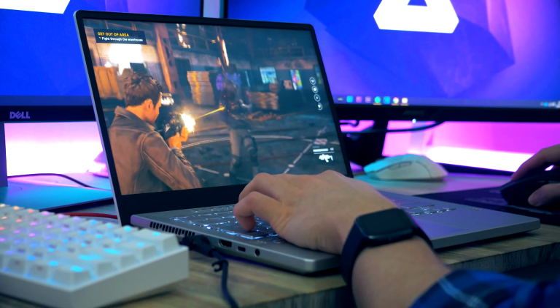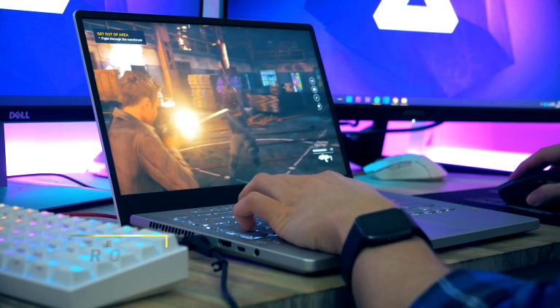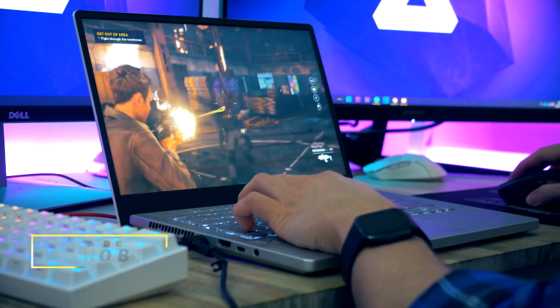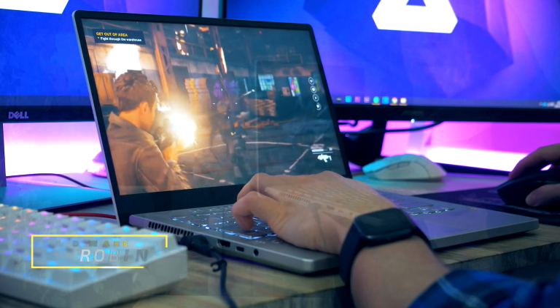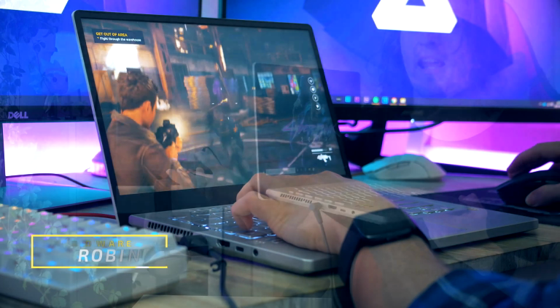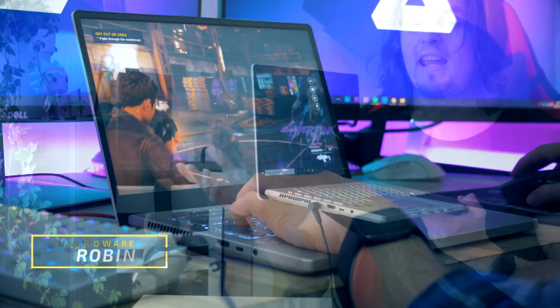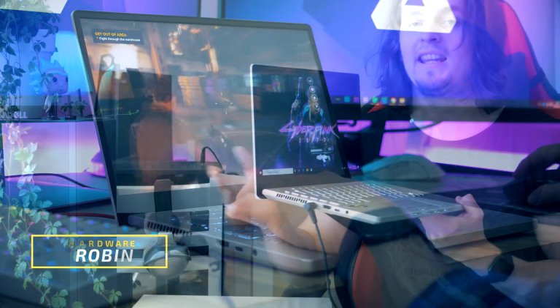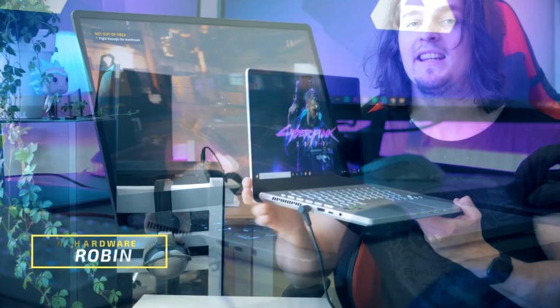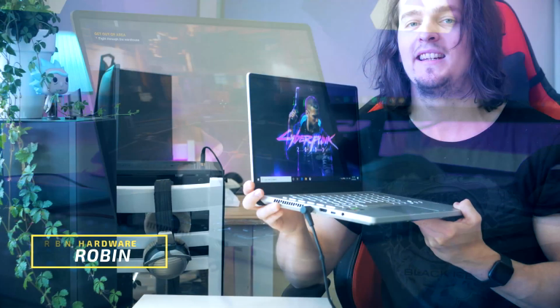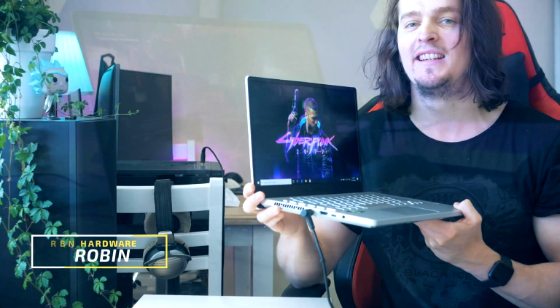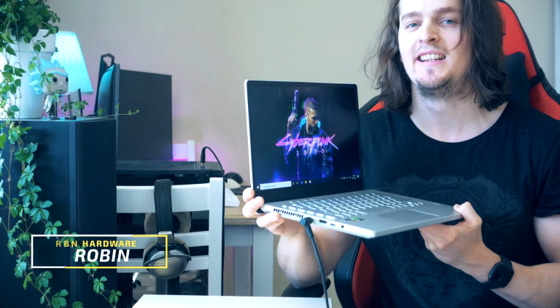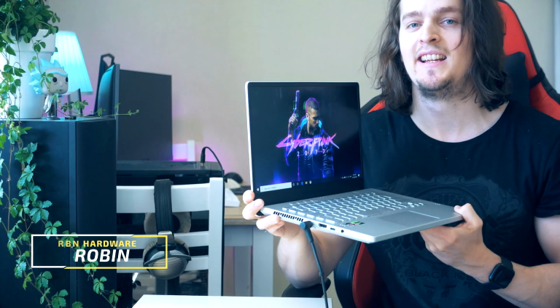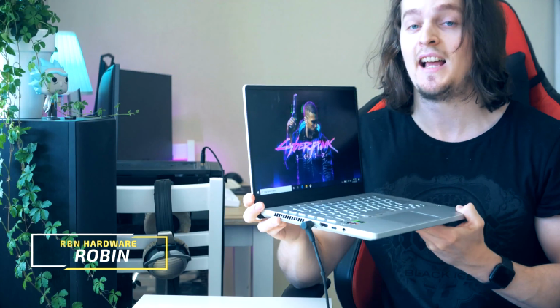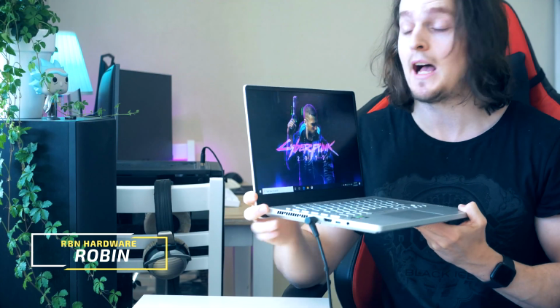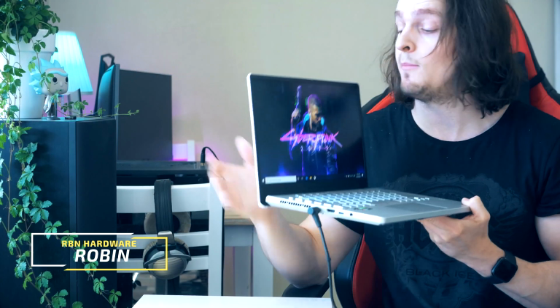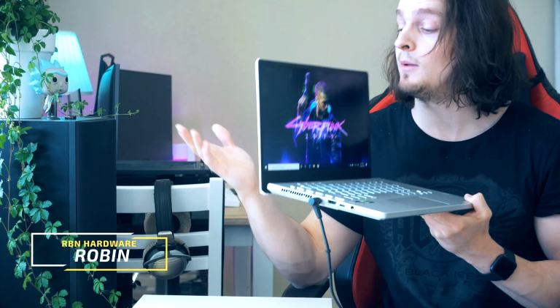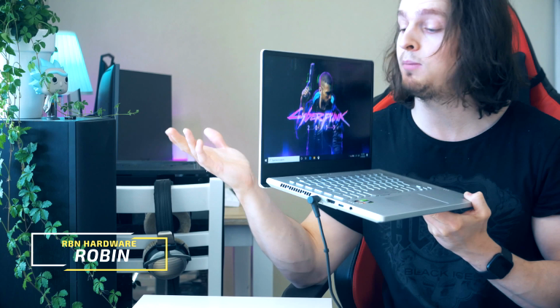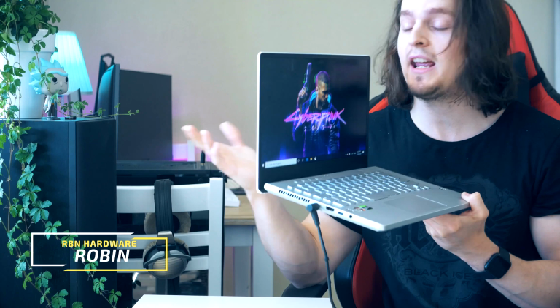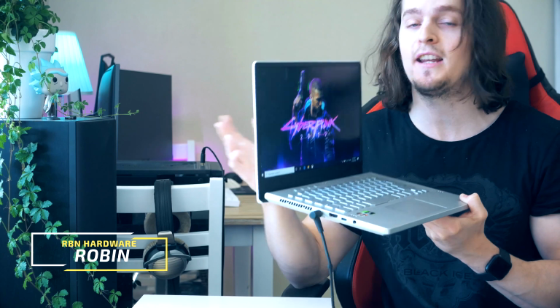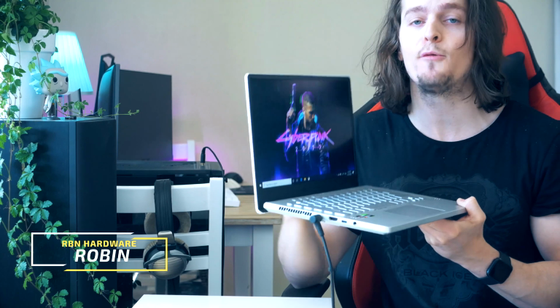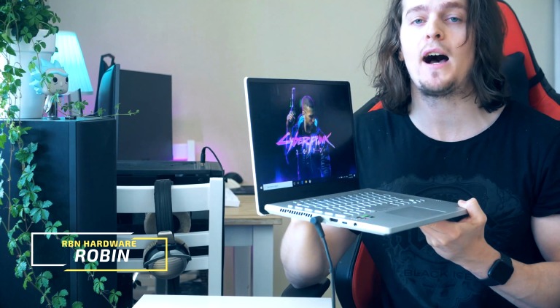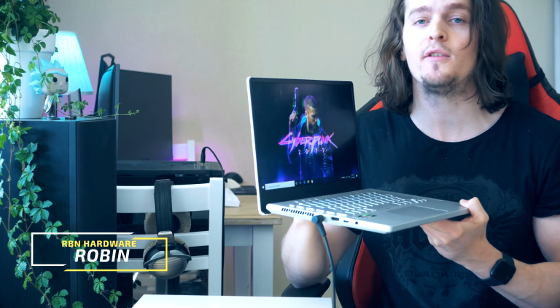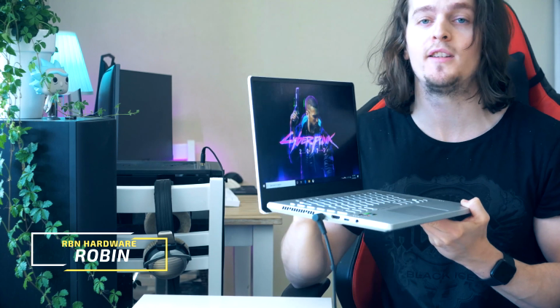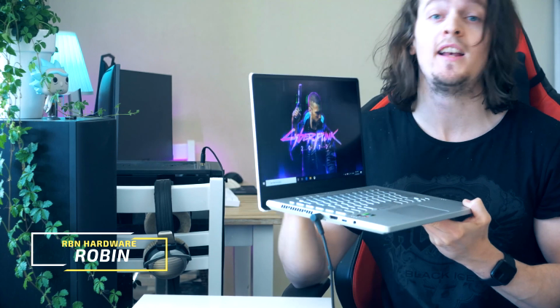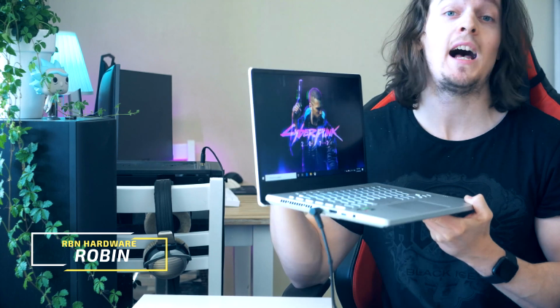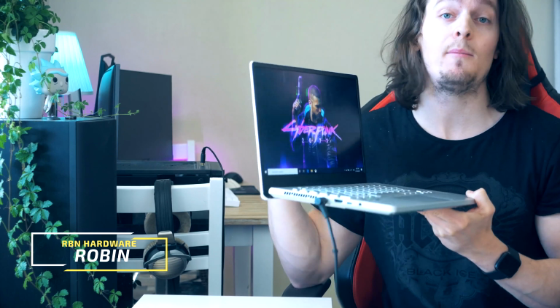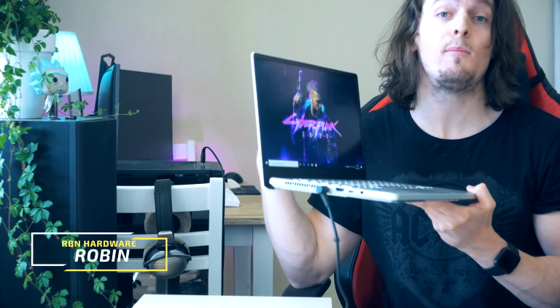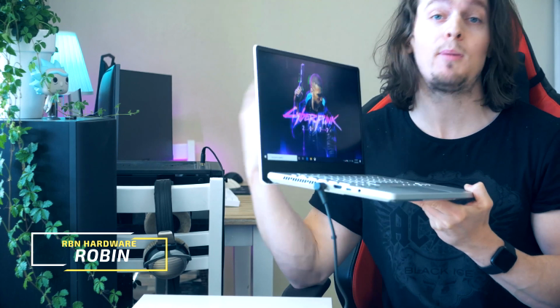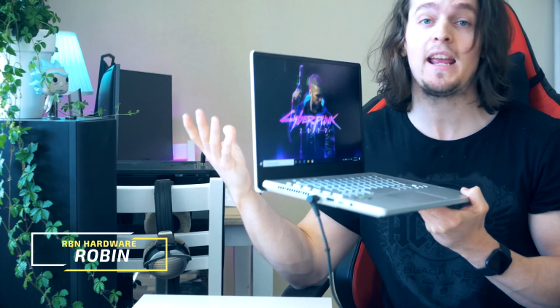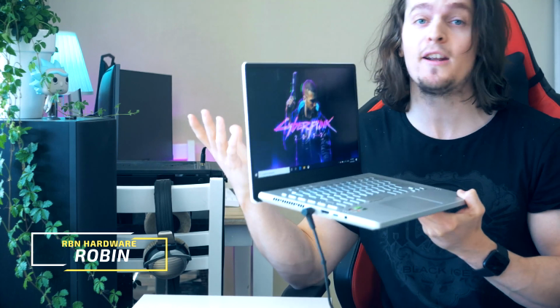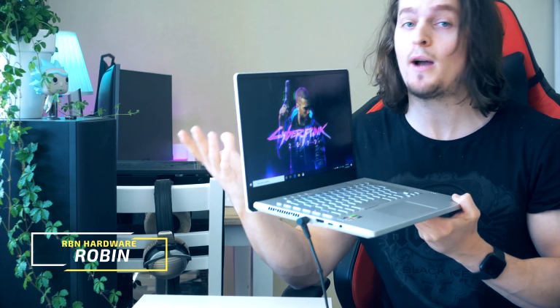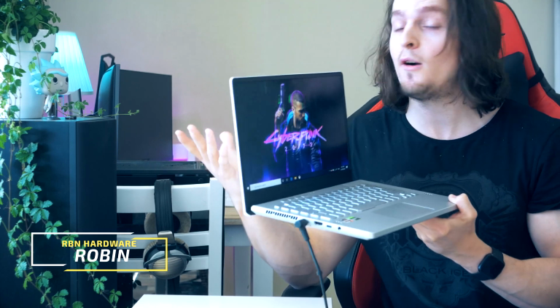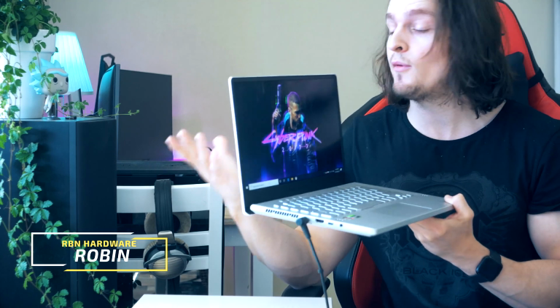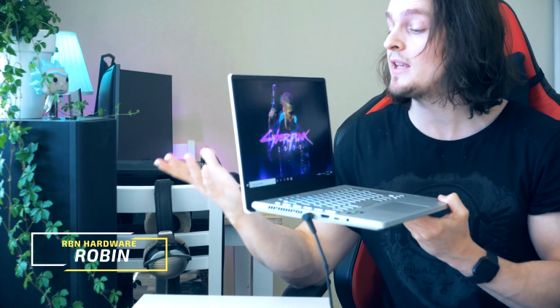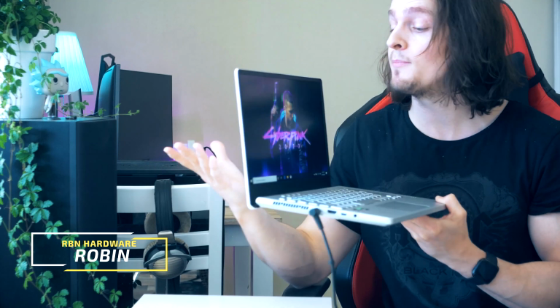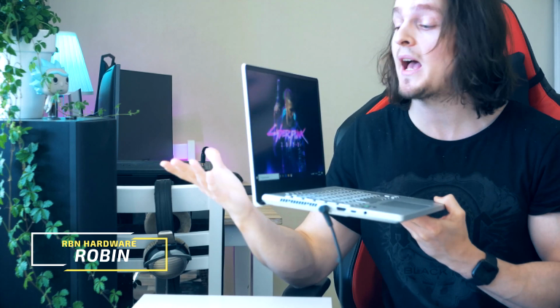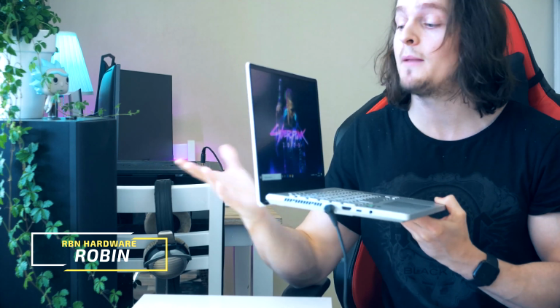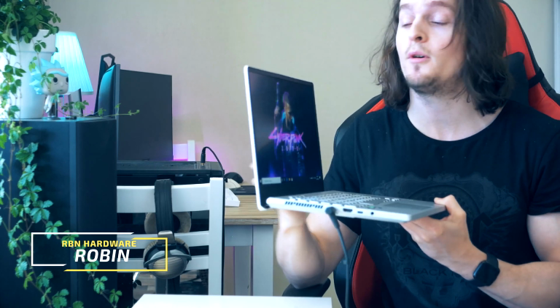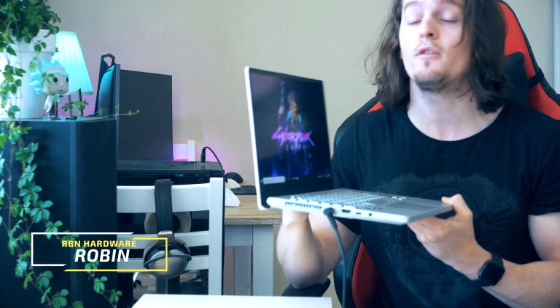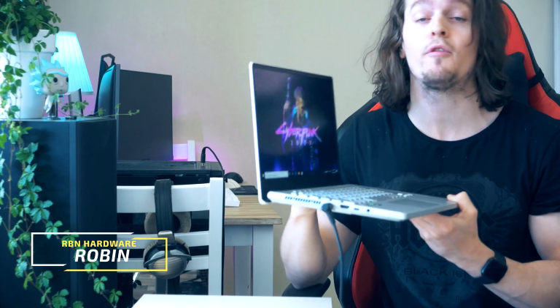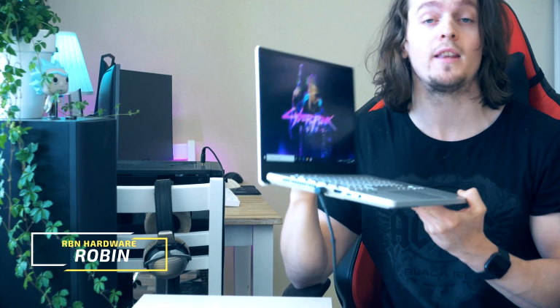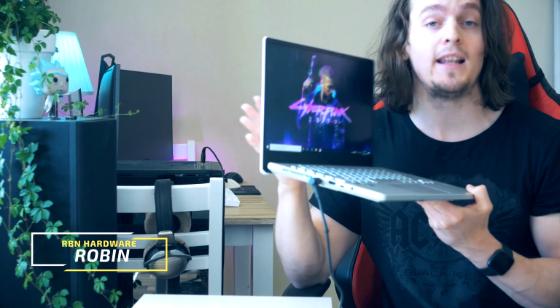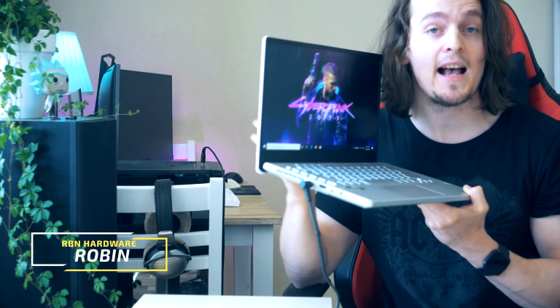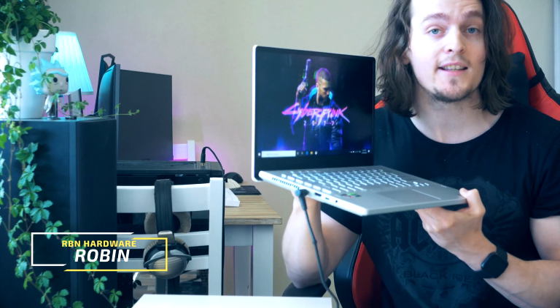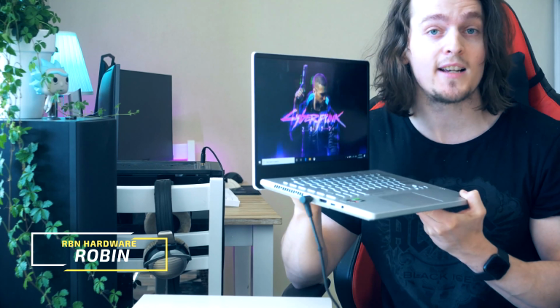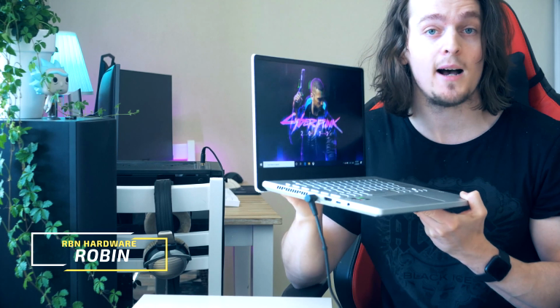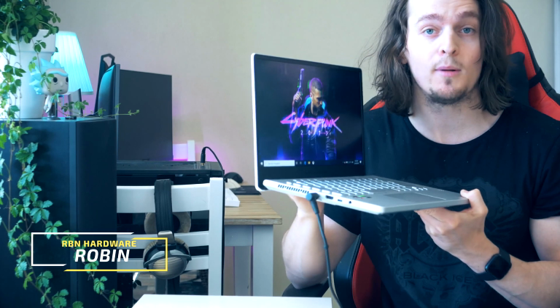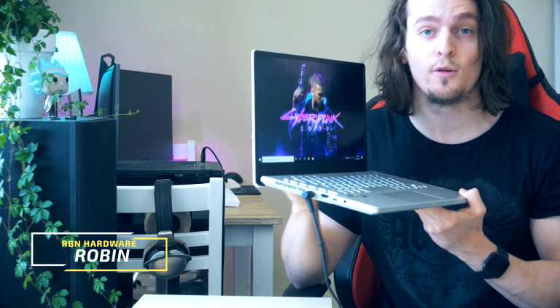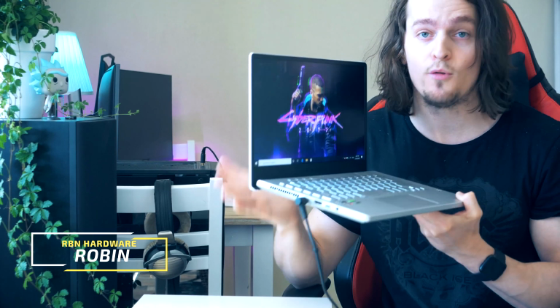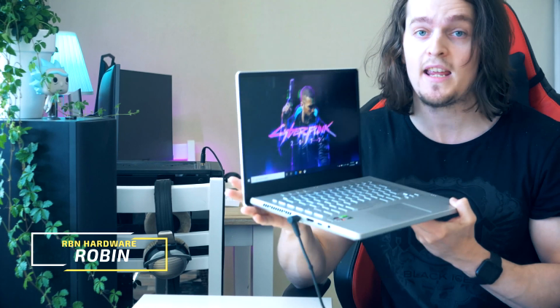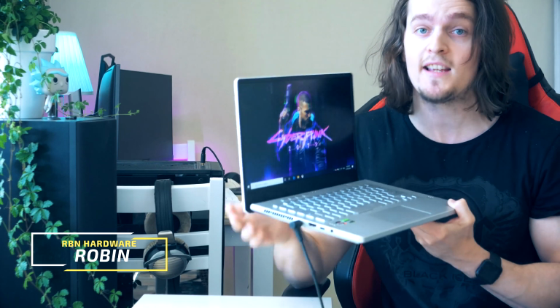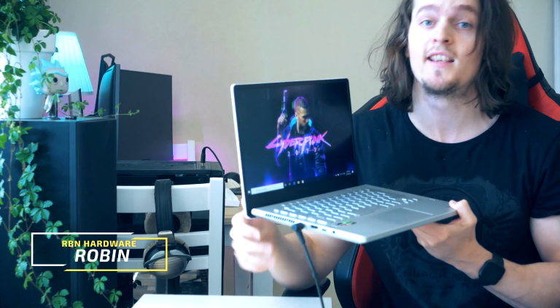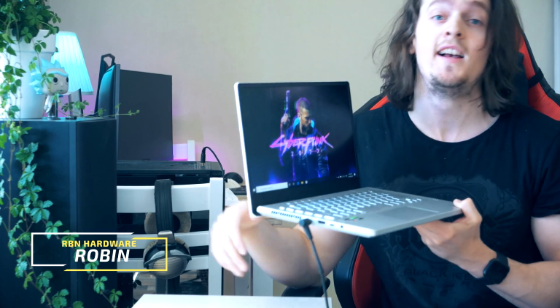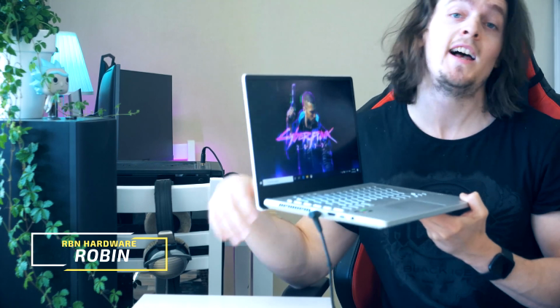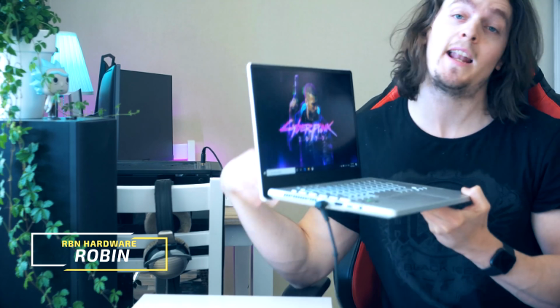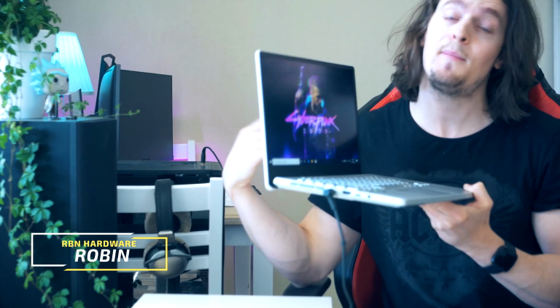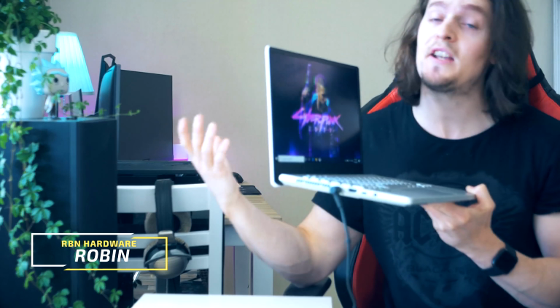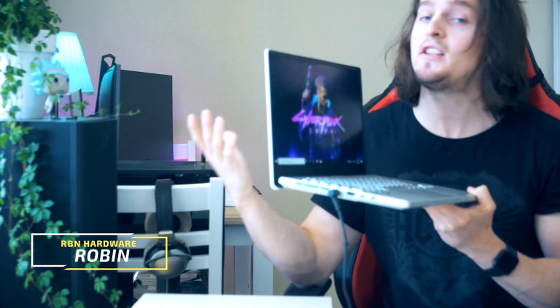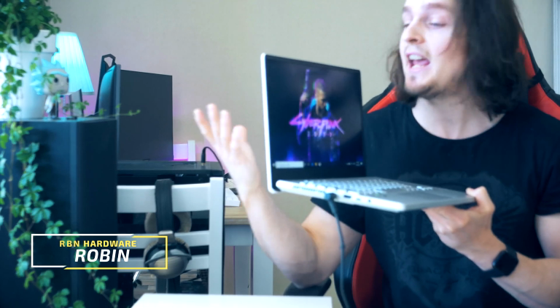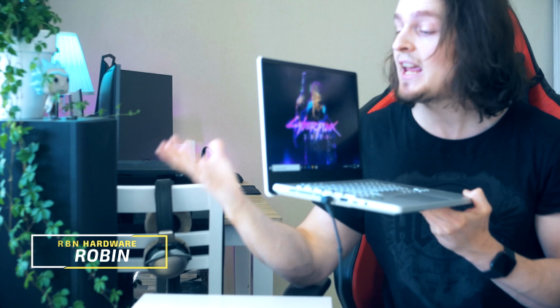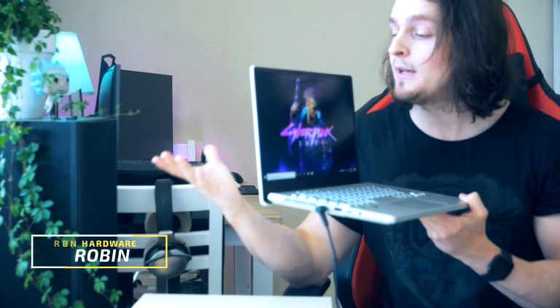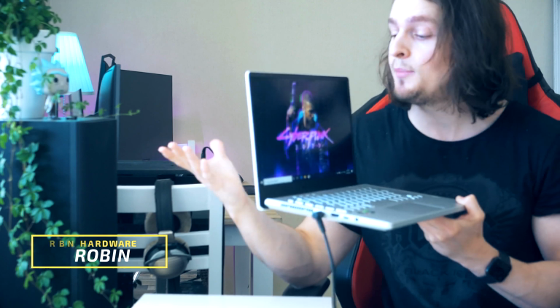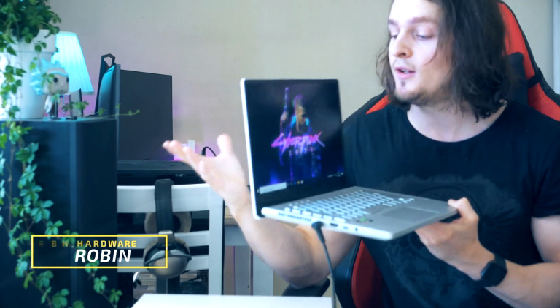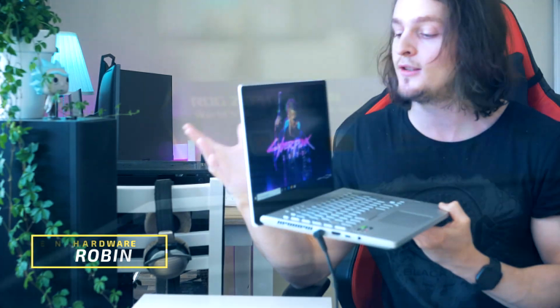Hey, what is up guys, my name is Robin. Welcome to Arbin Hardware. I am your Swedish host and friend with bad posture and poor accent.